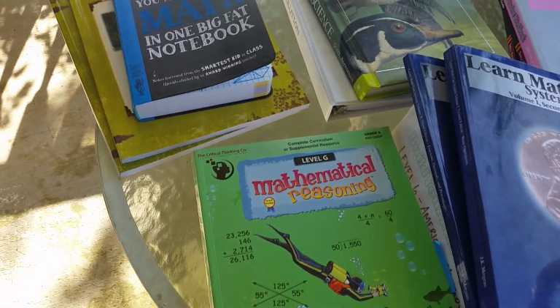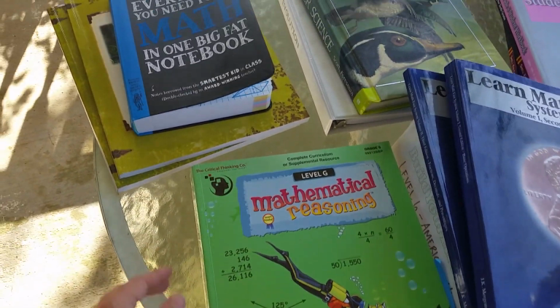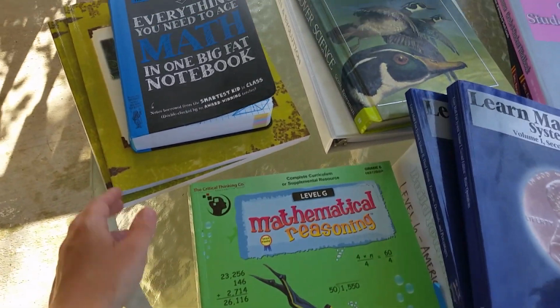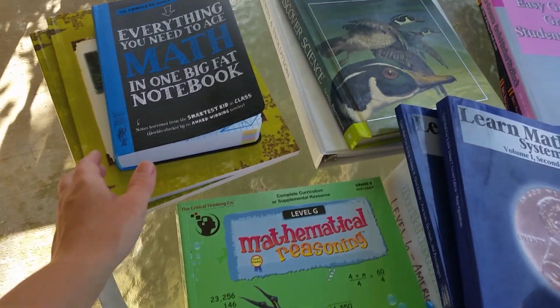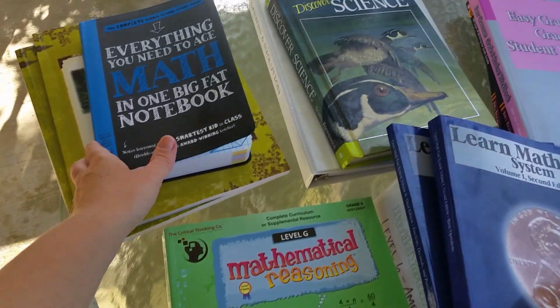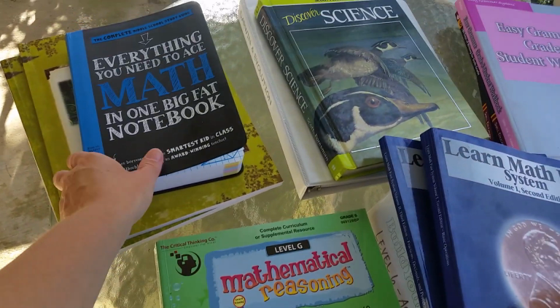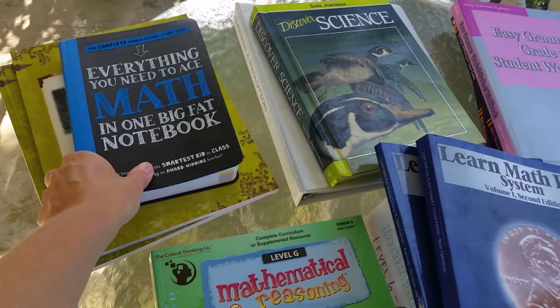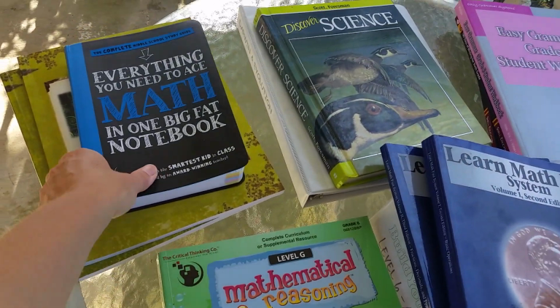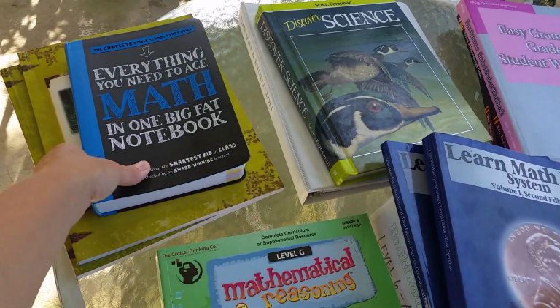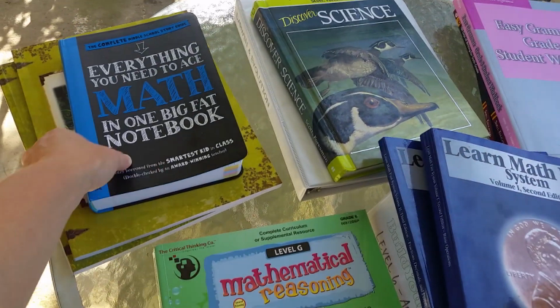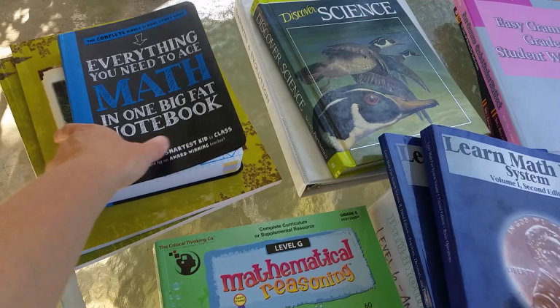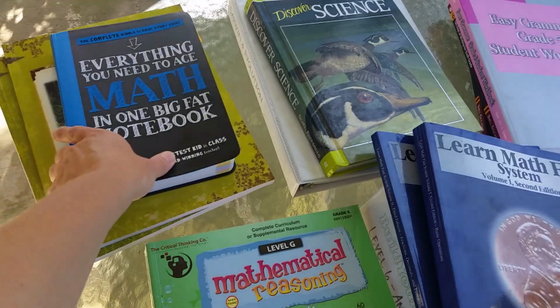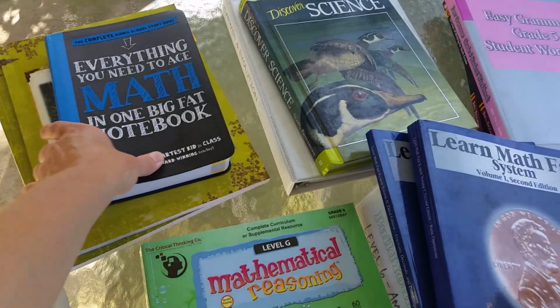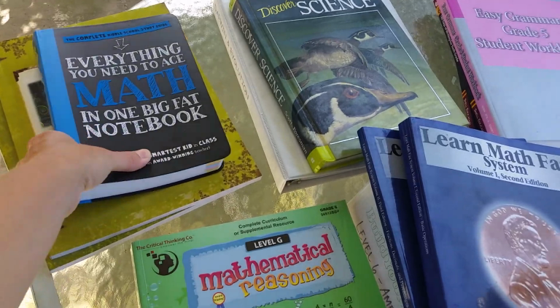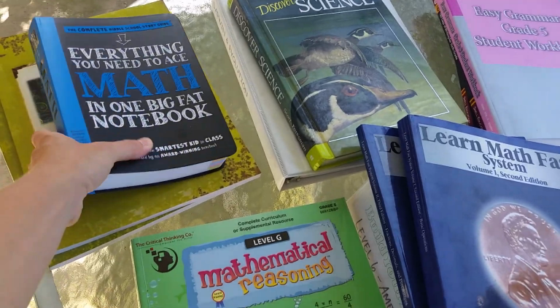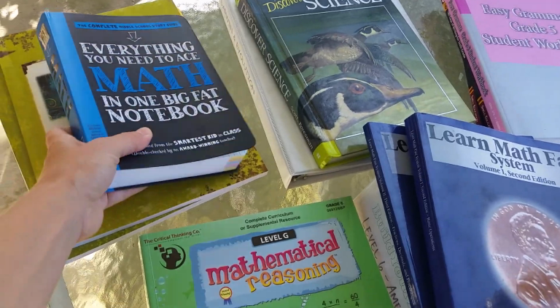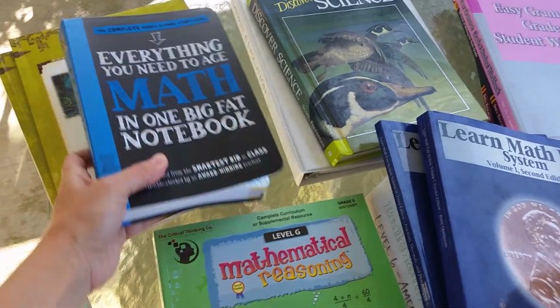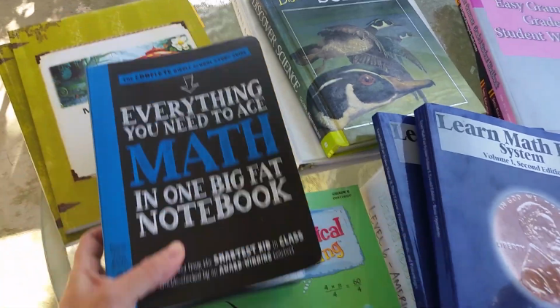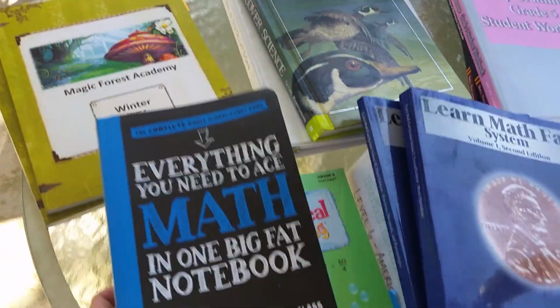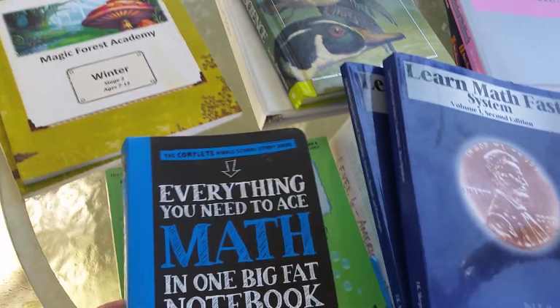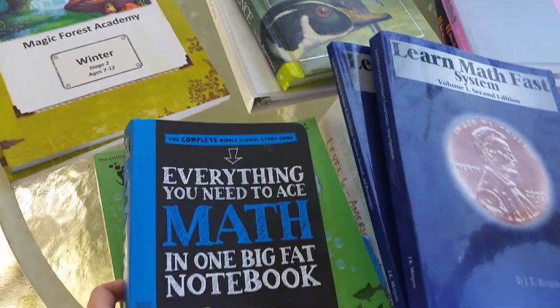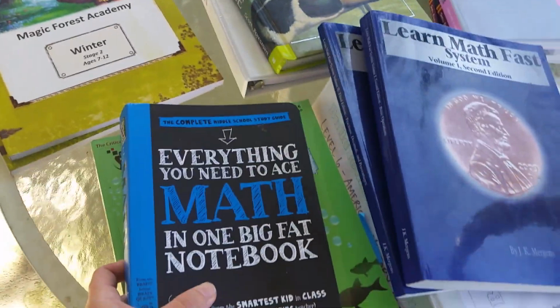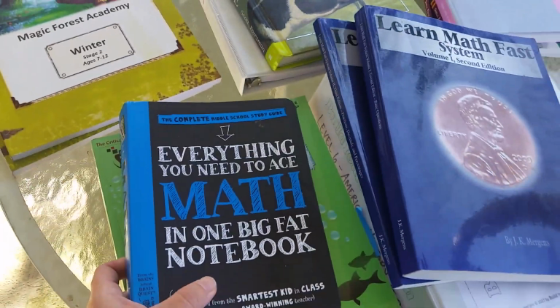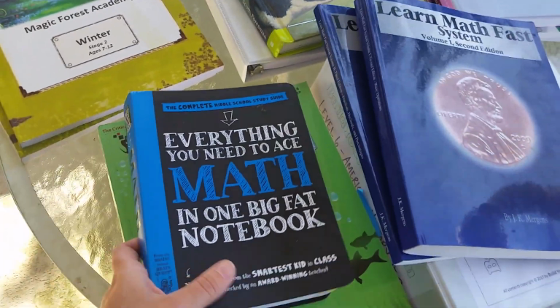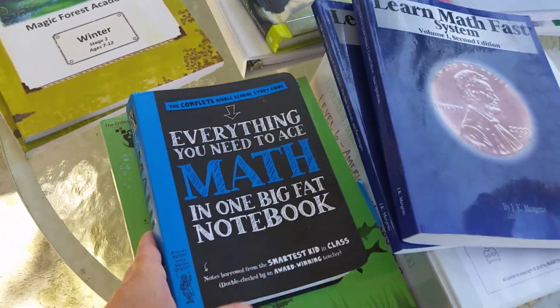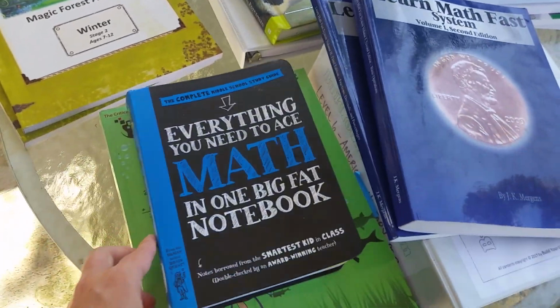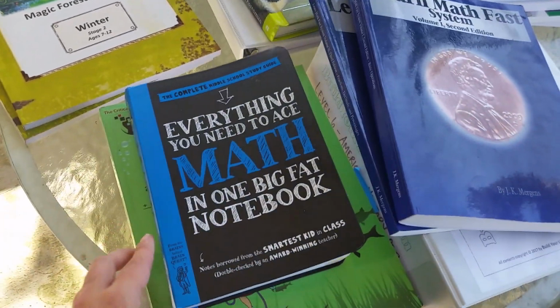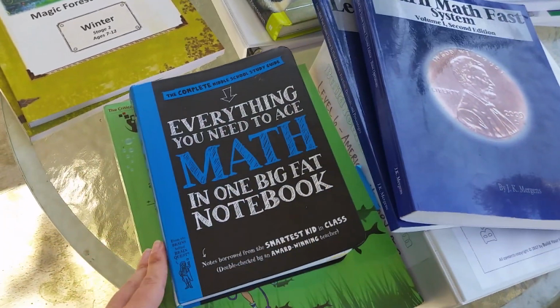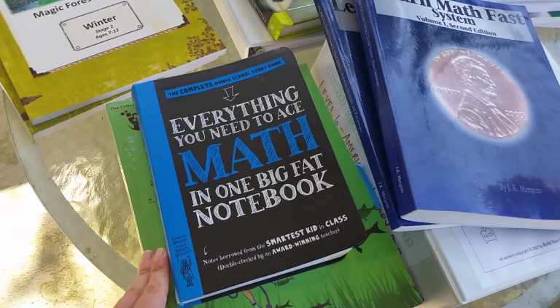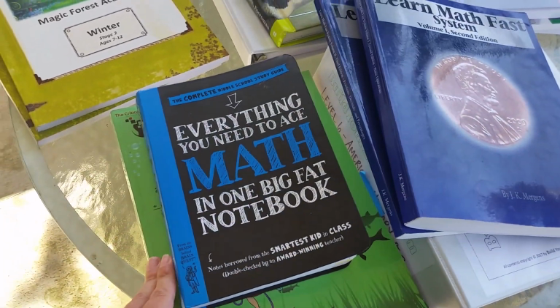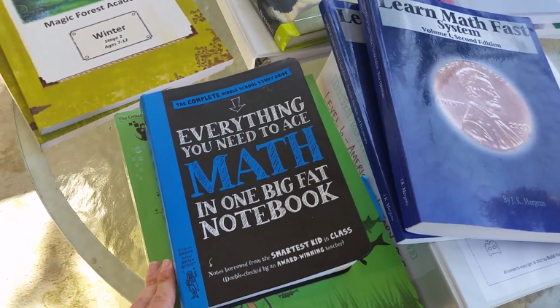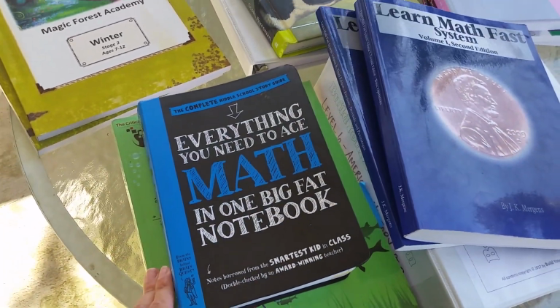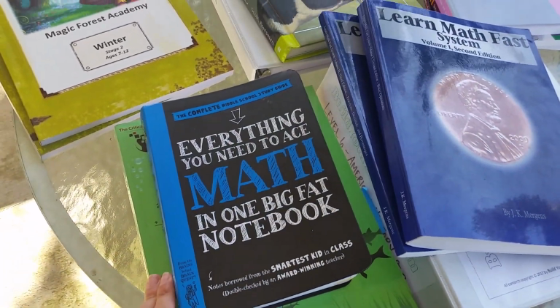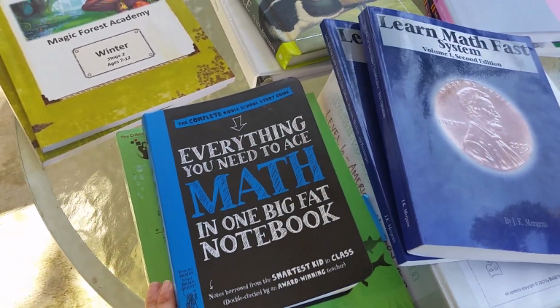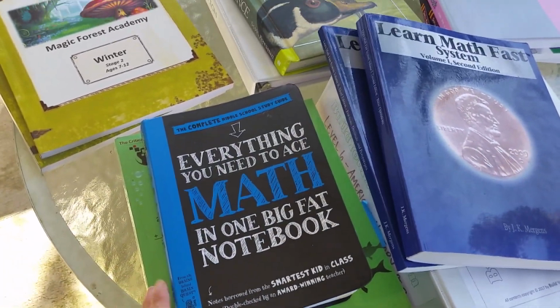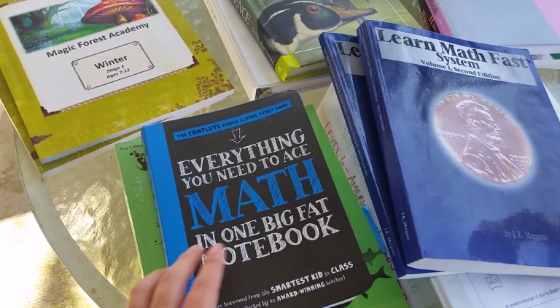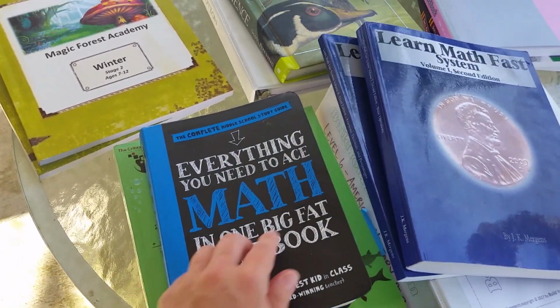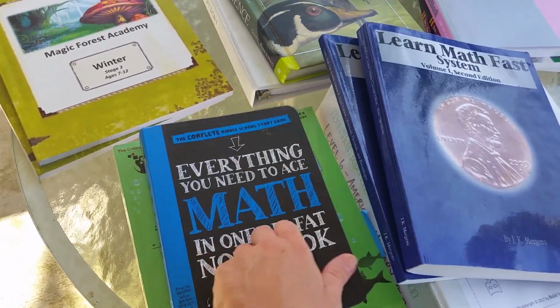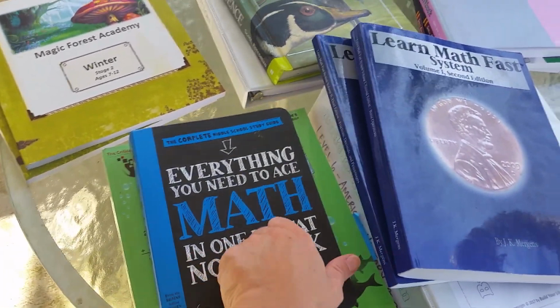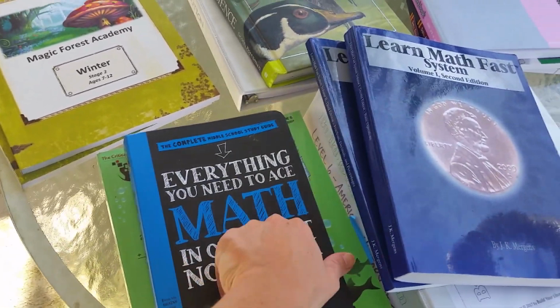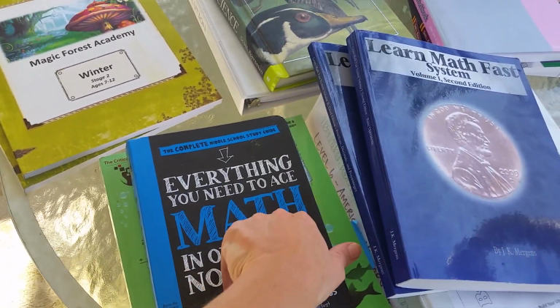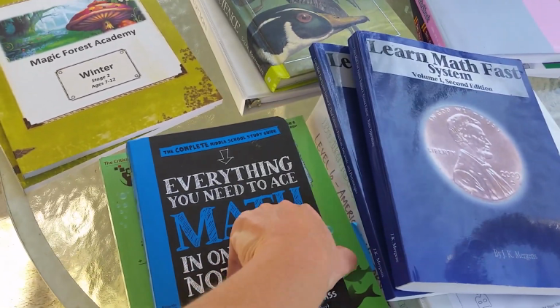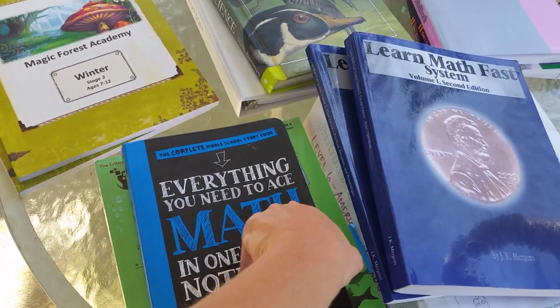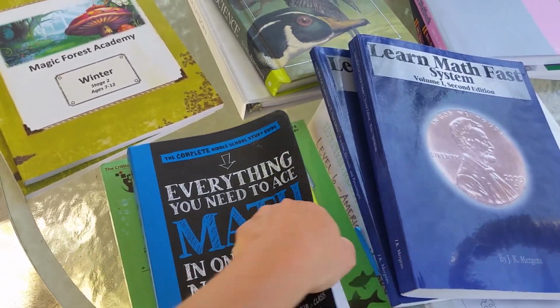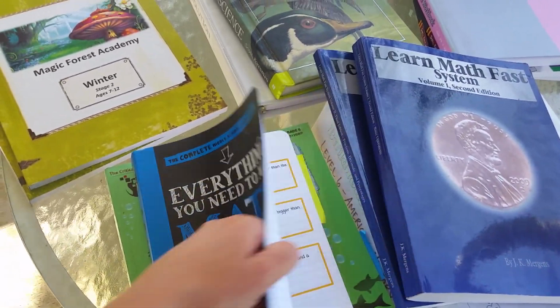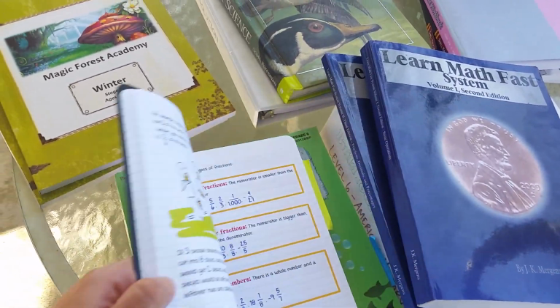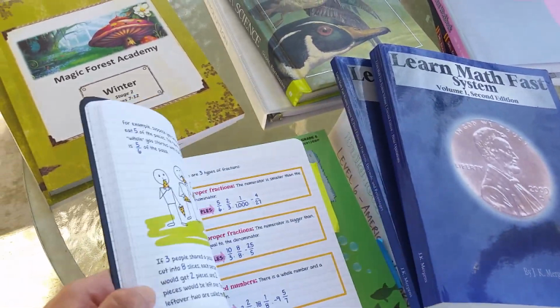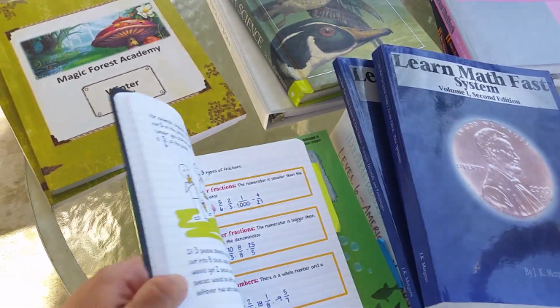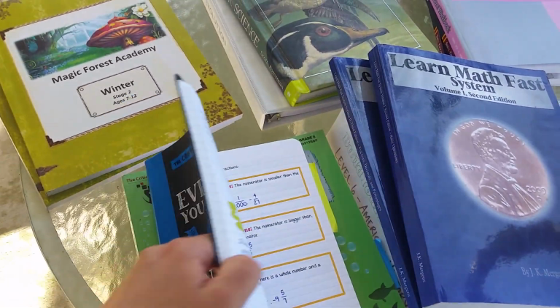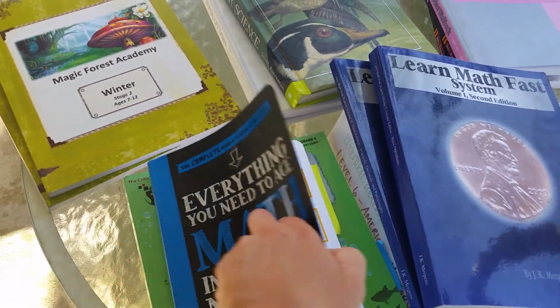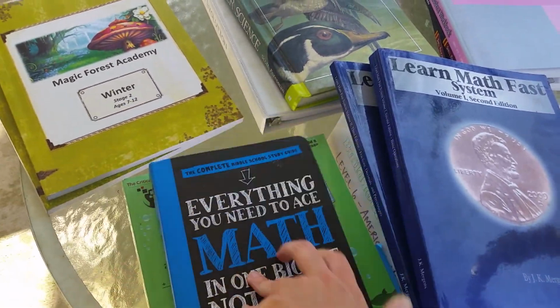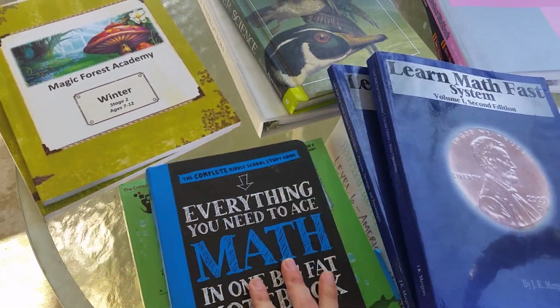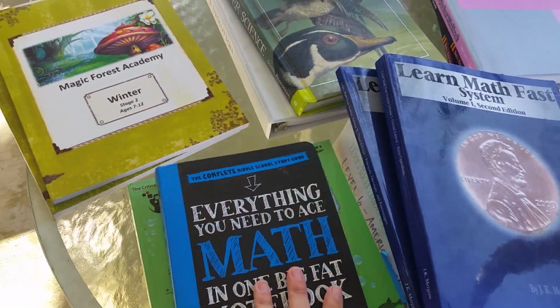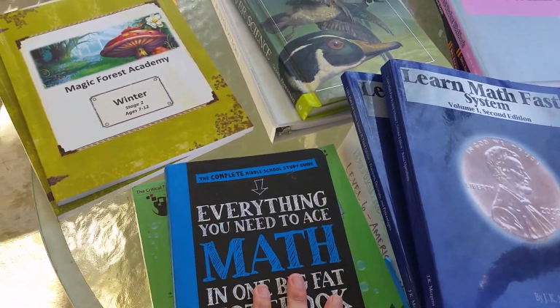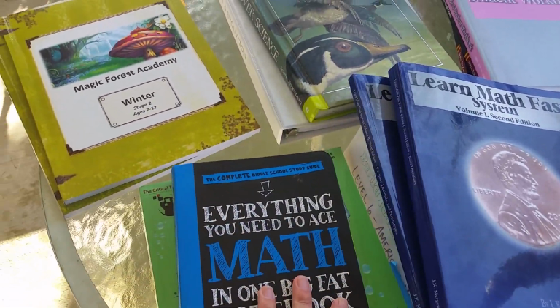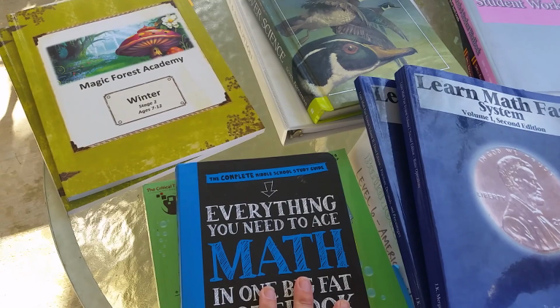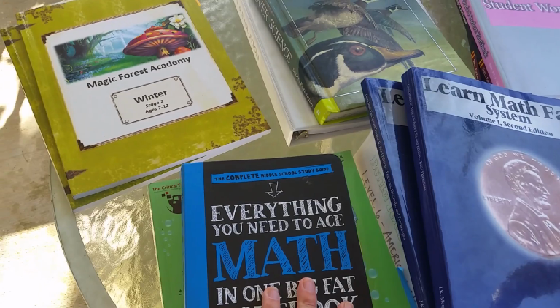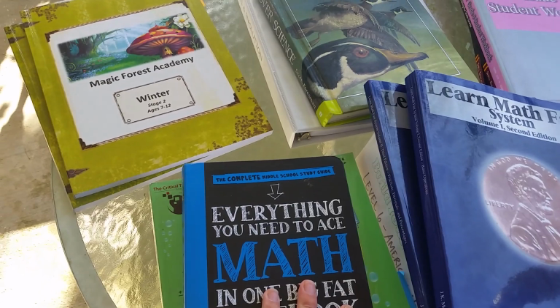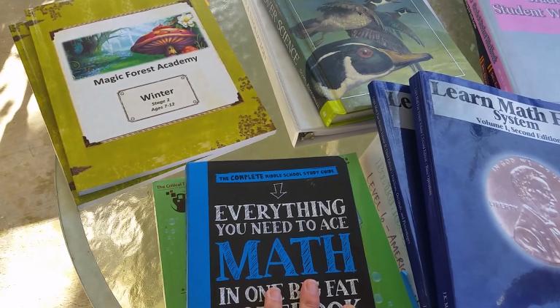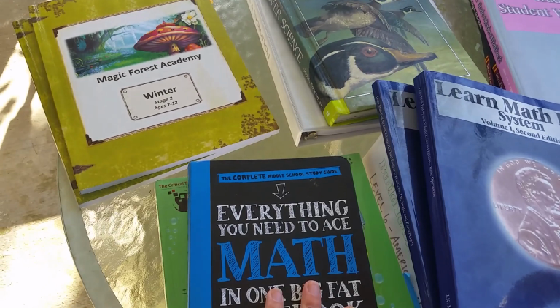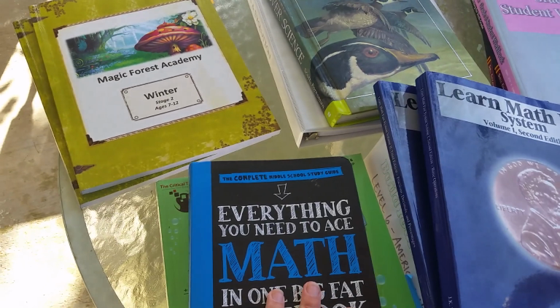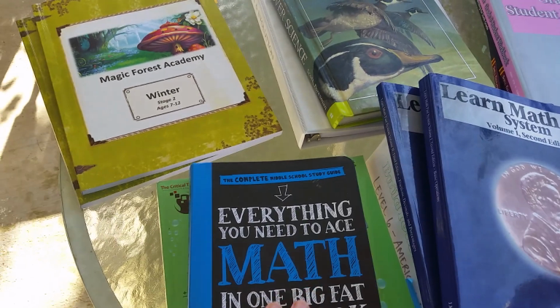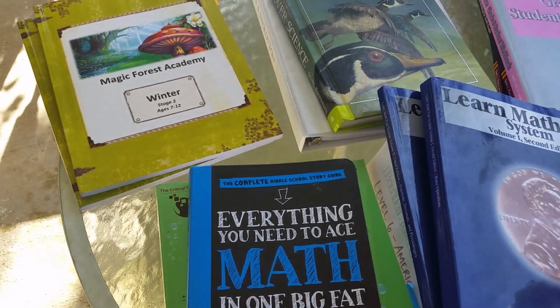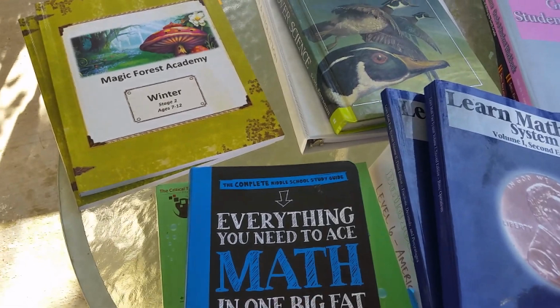We also have a math notebook, and of course Khan Academy online is good practice as well.